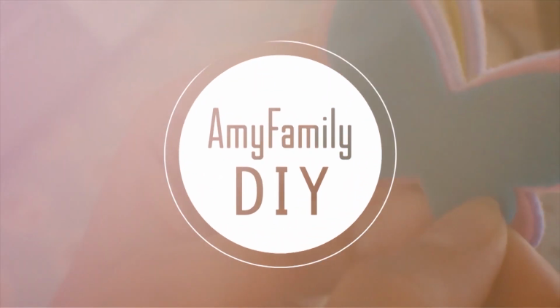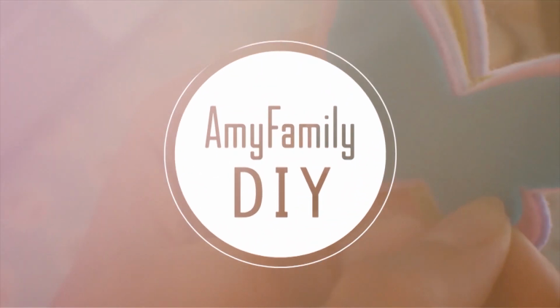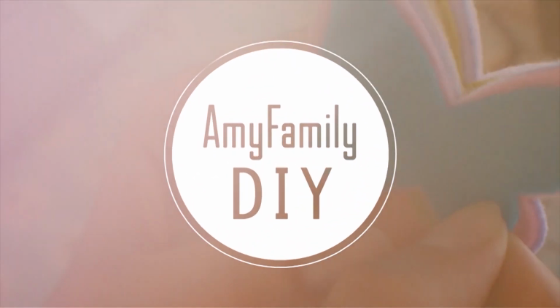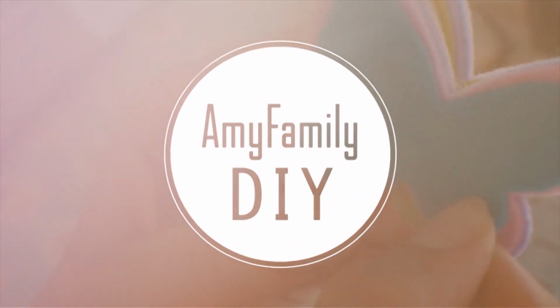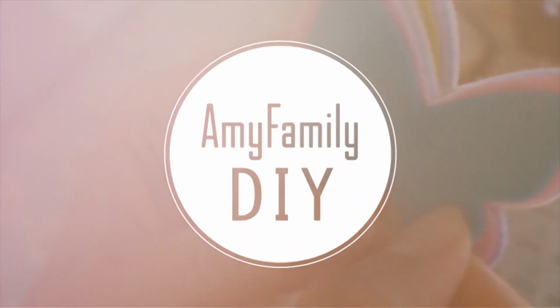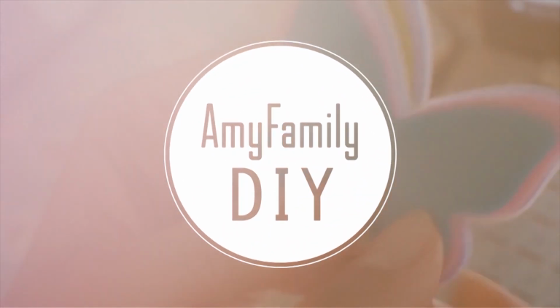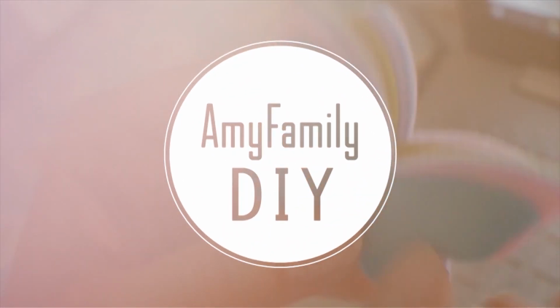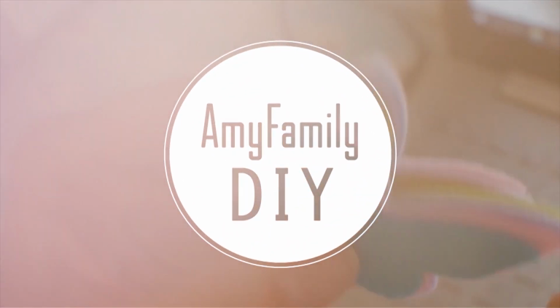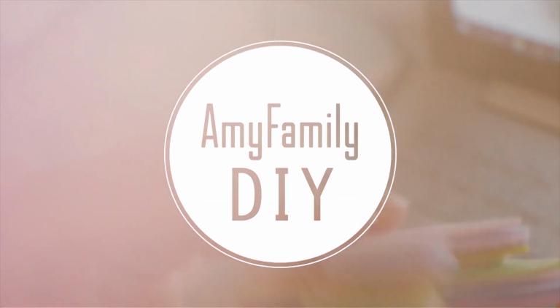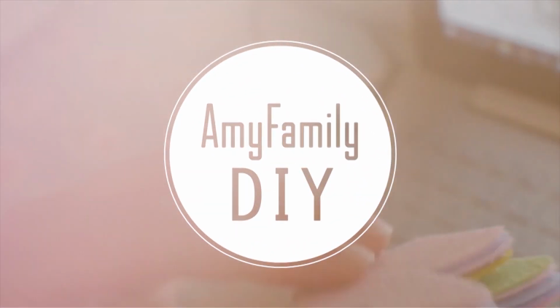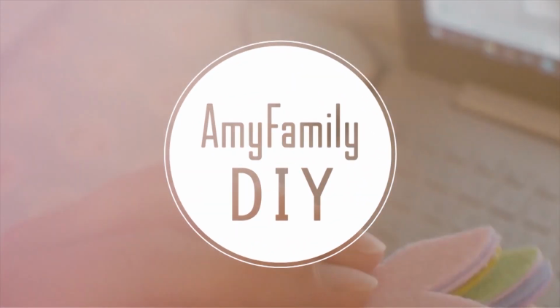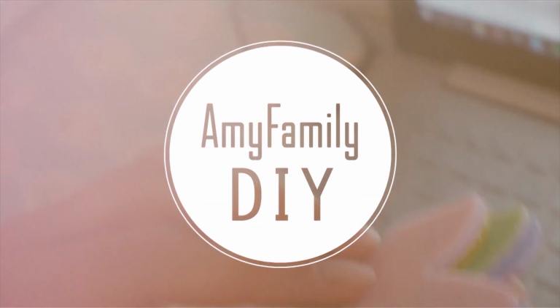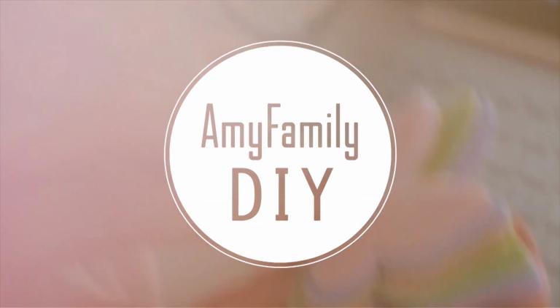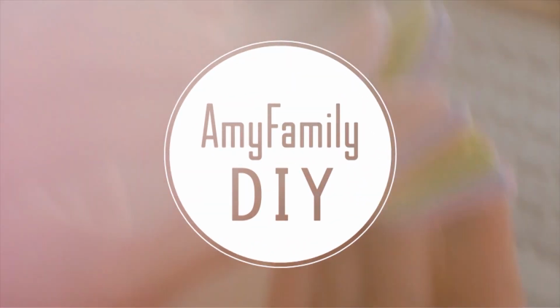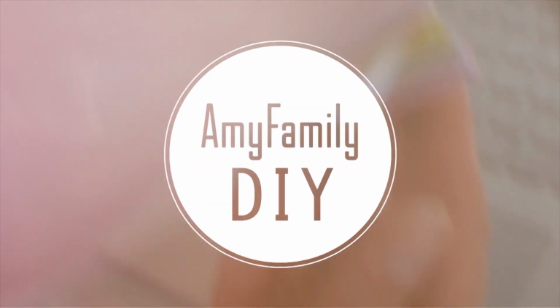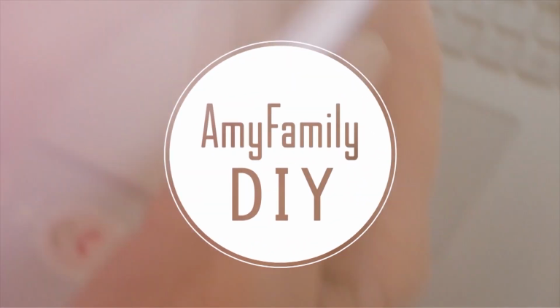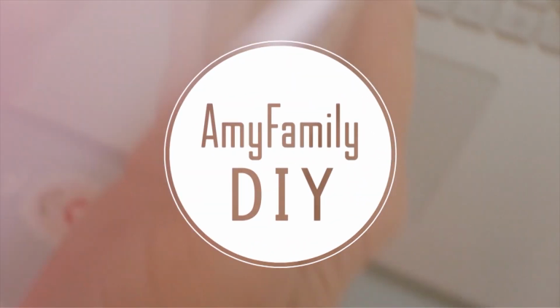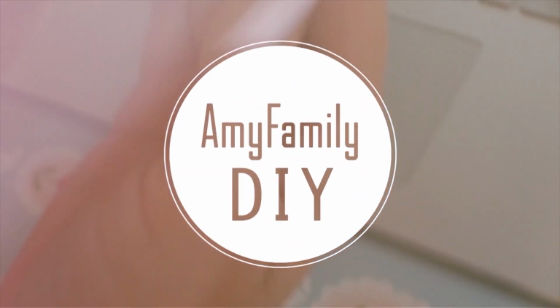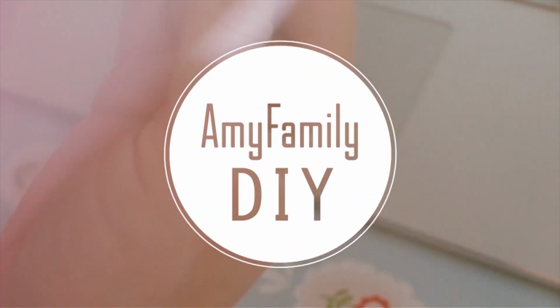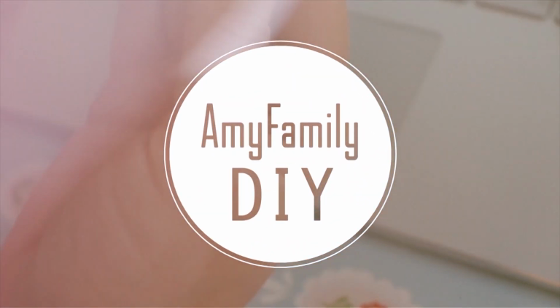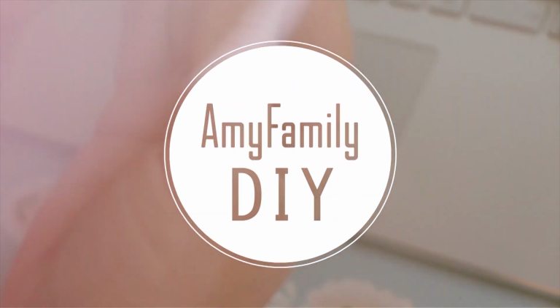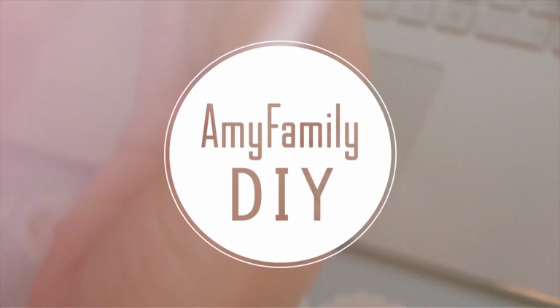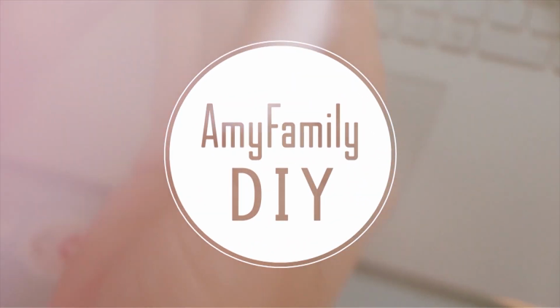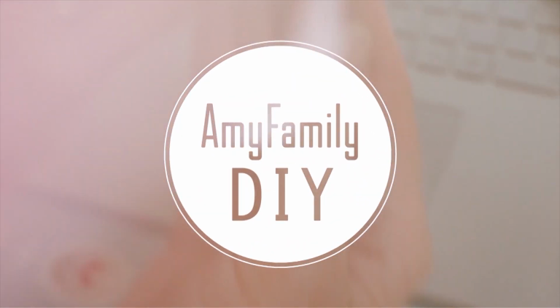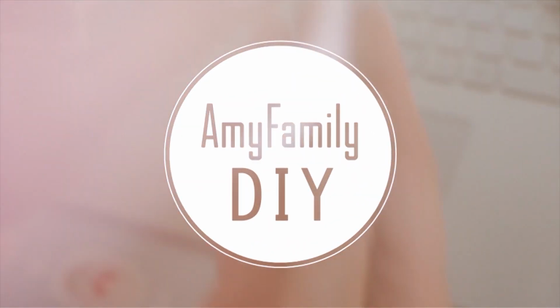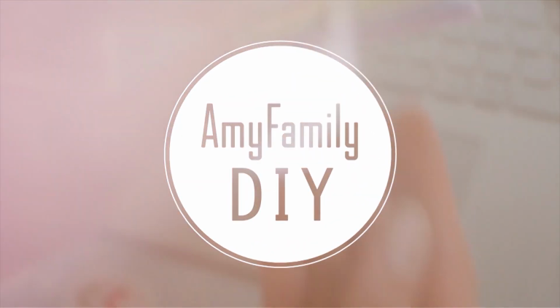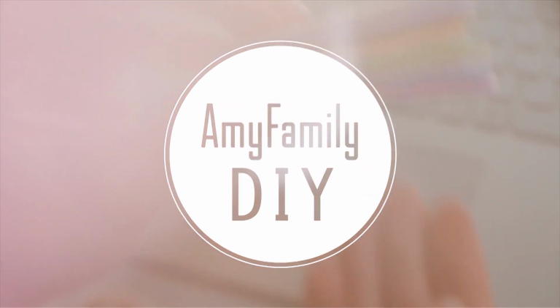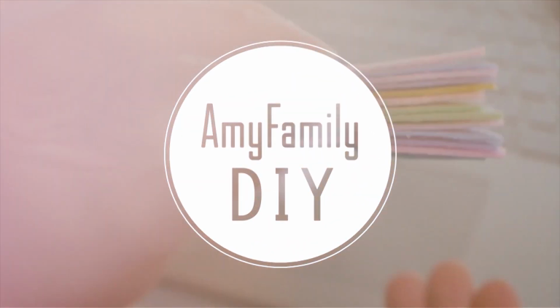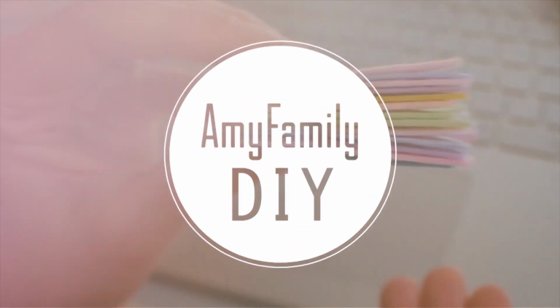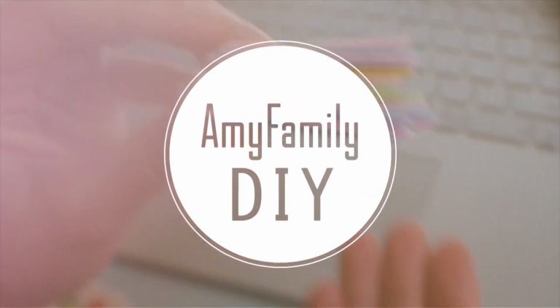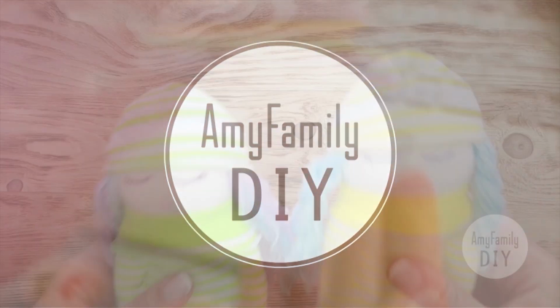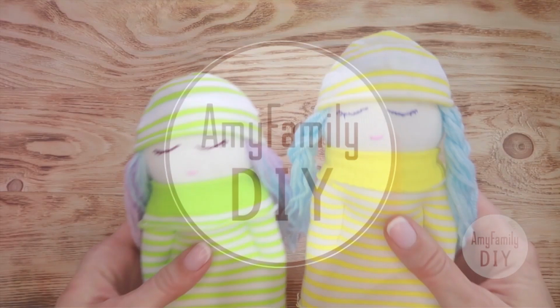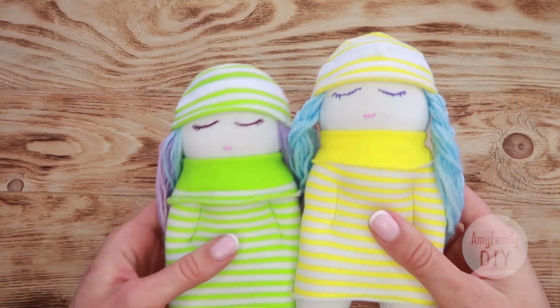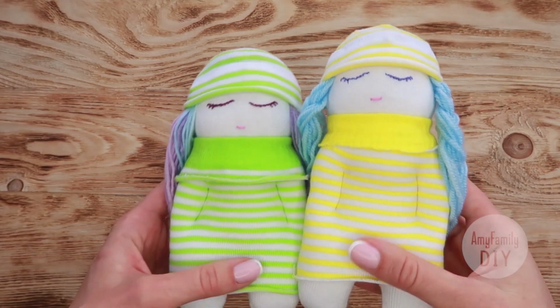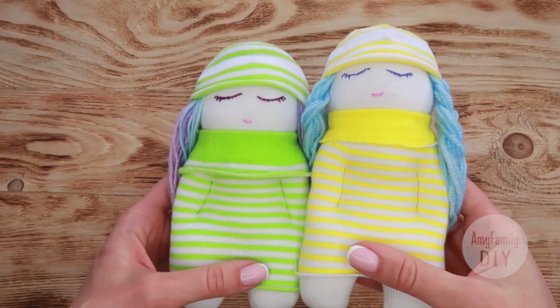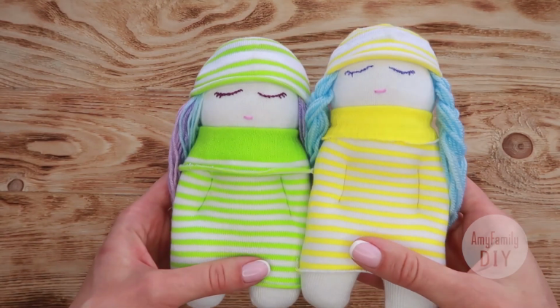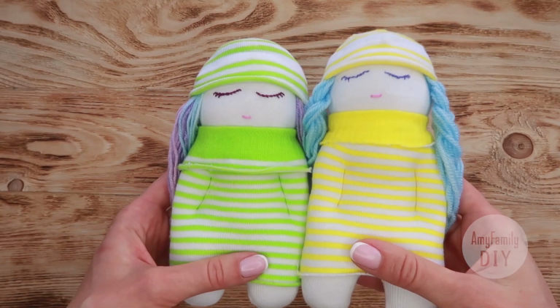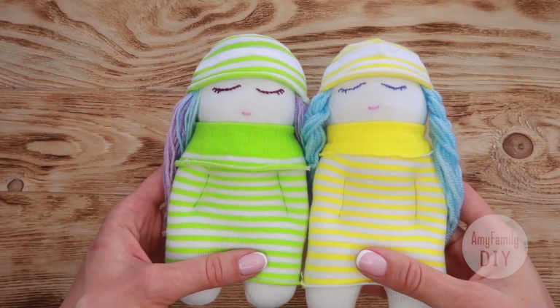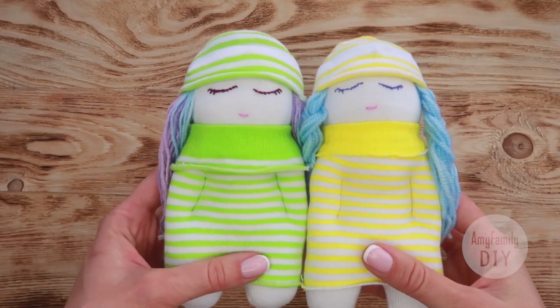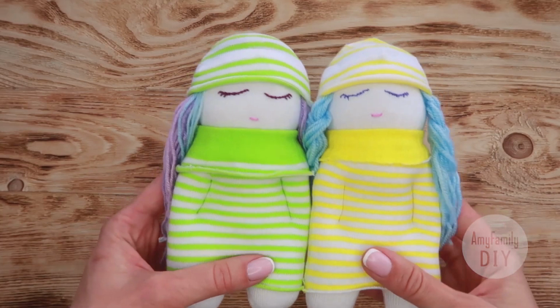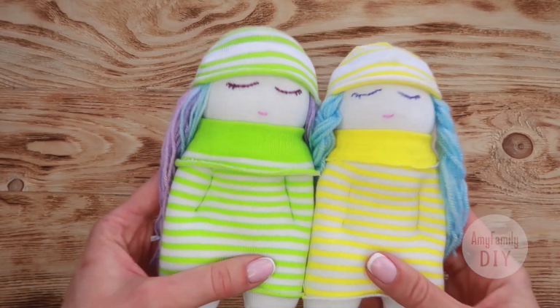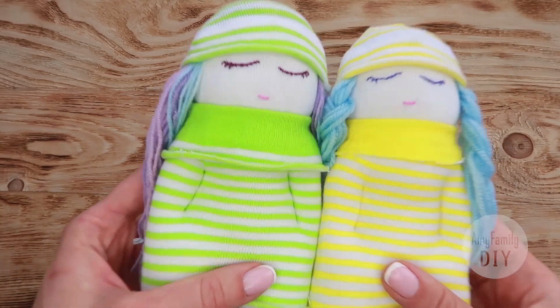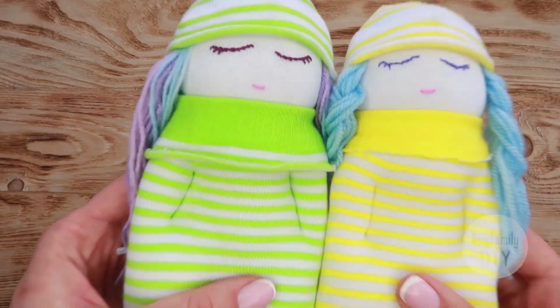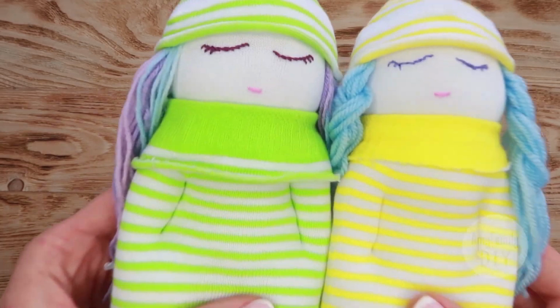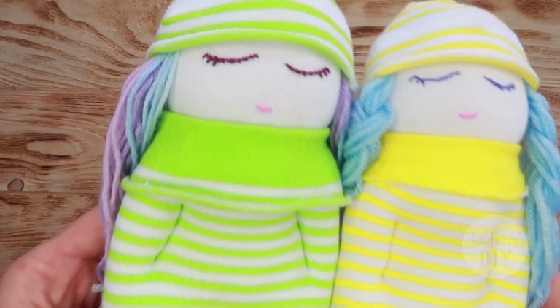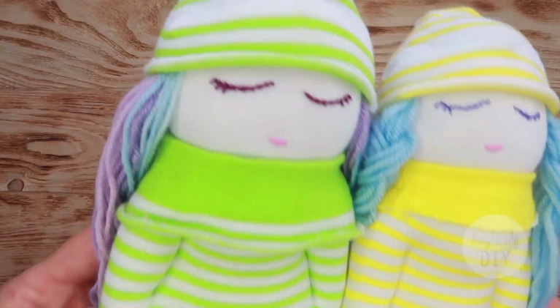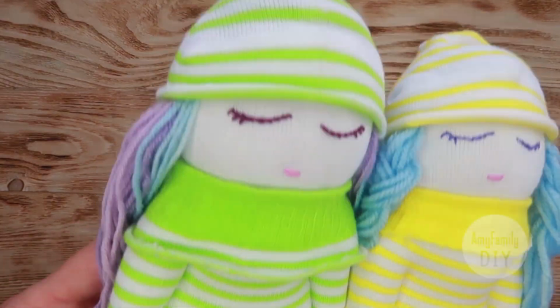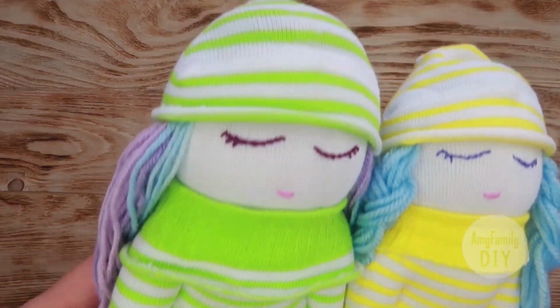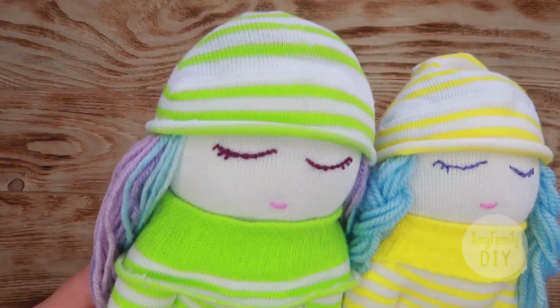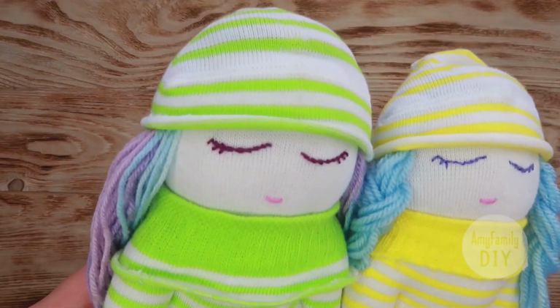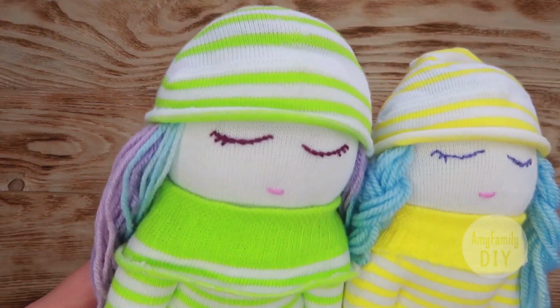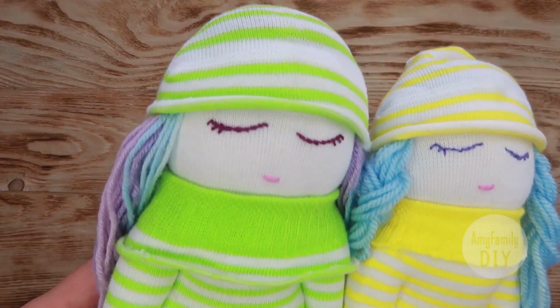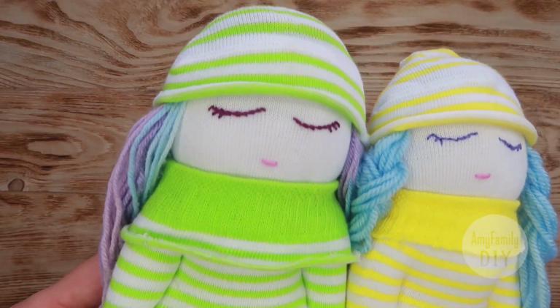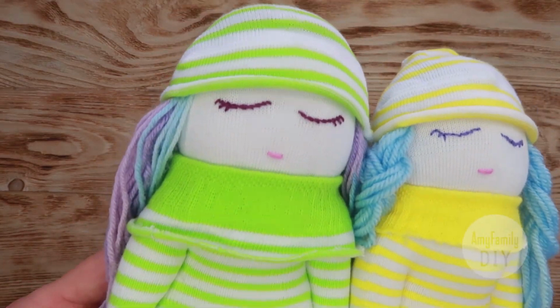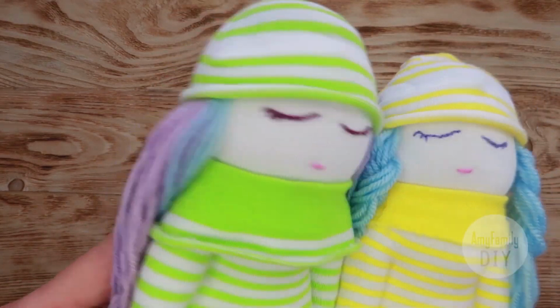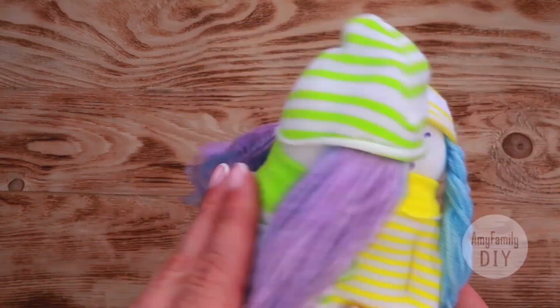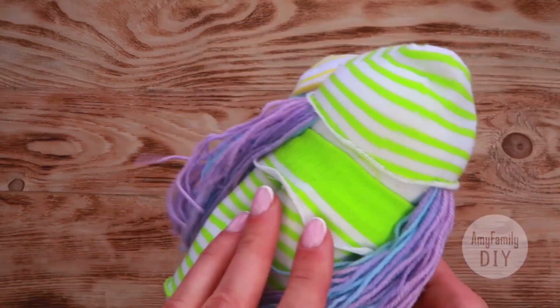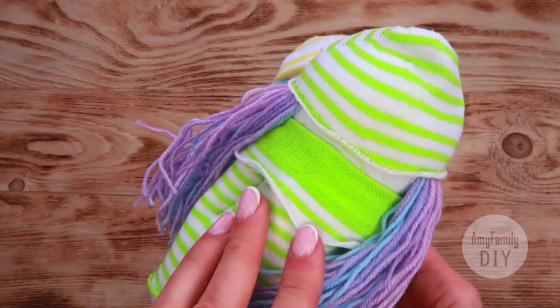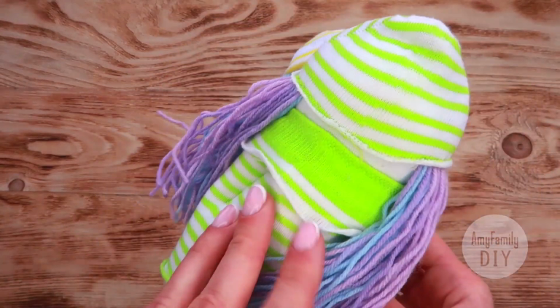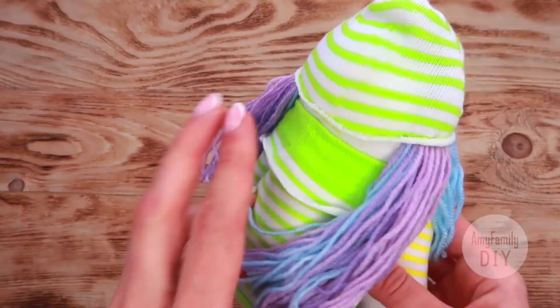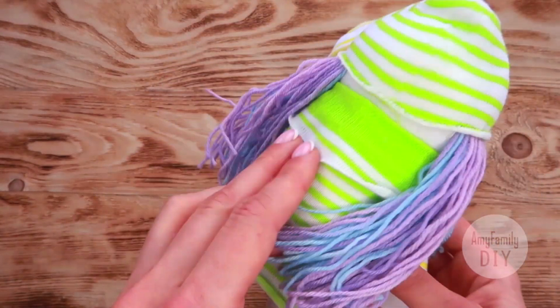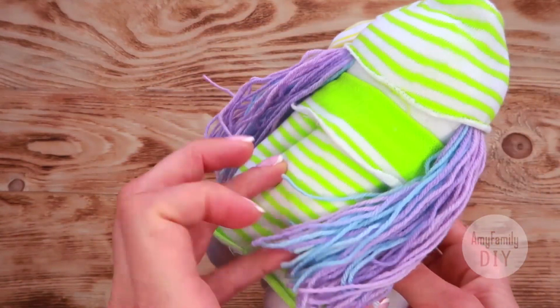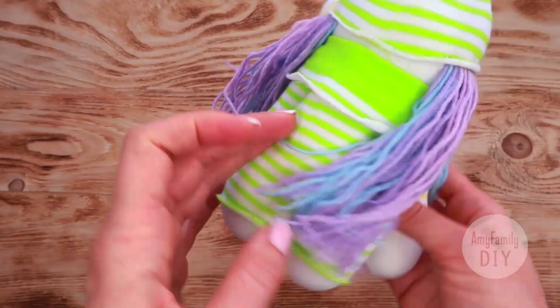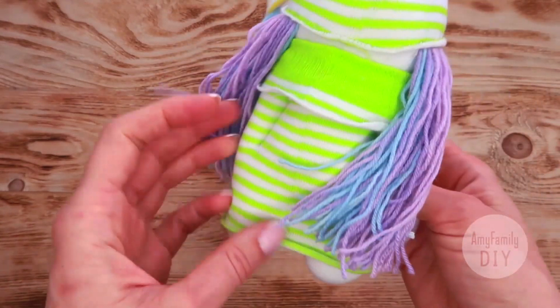Welcome to my workshop! In this video I will show you an easy way to make these wonderful dolls from regular socks.